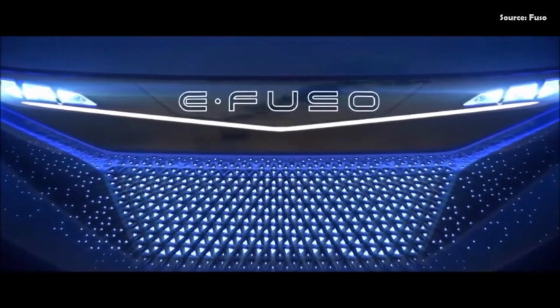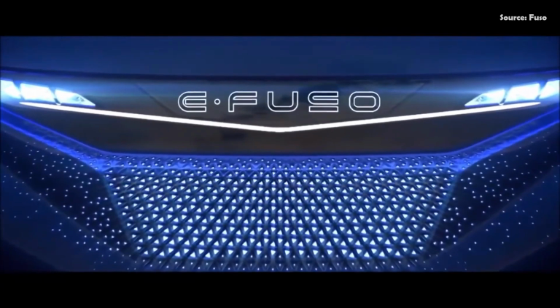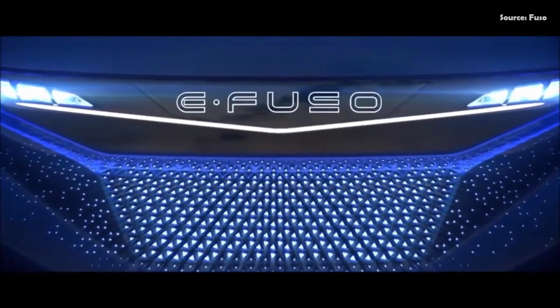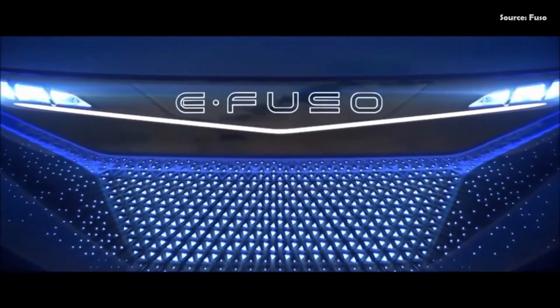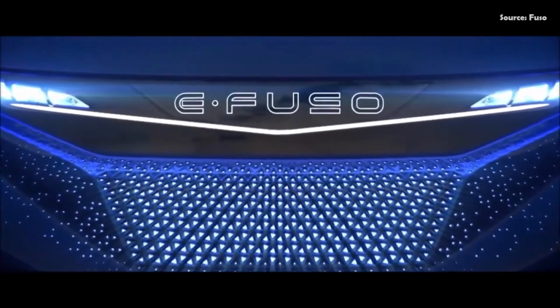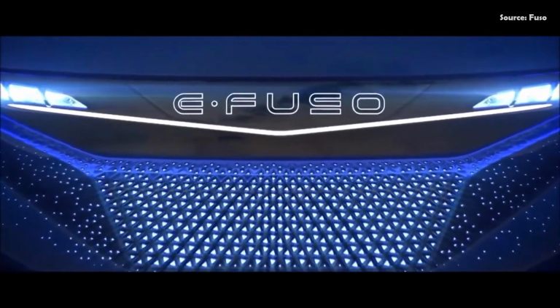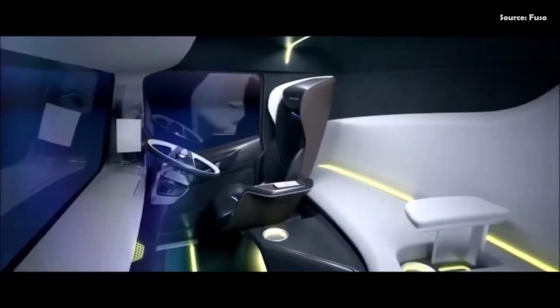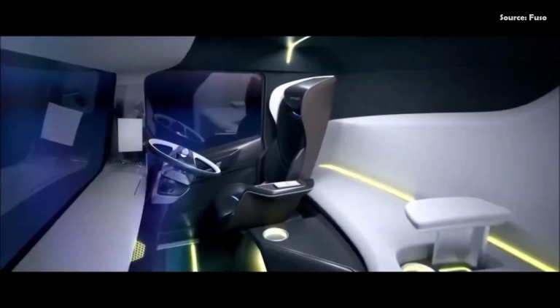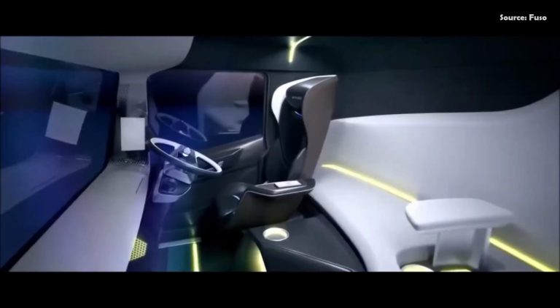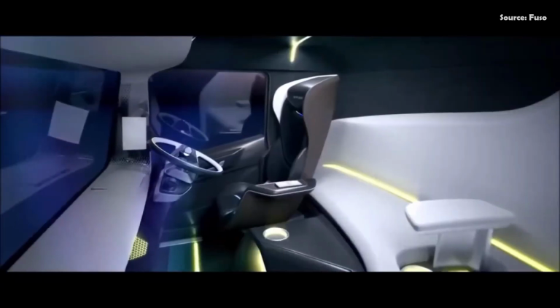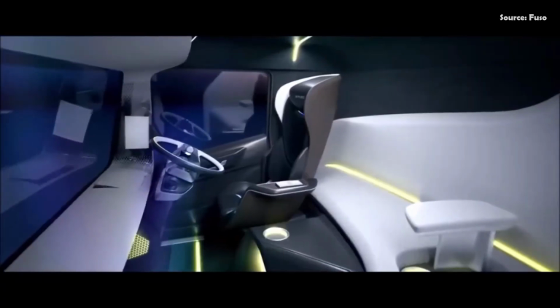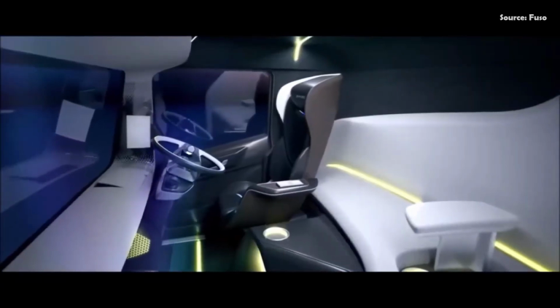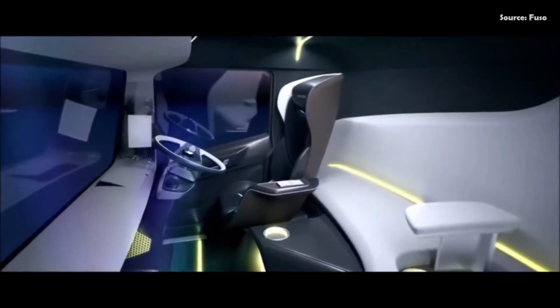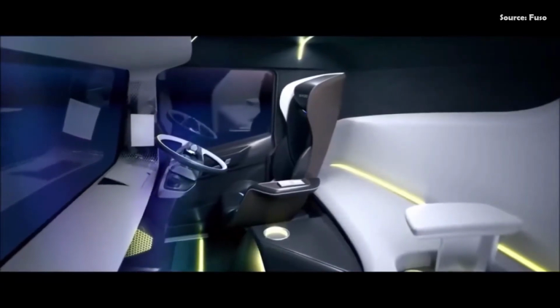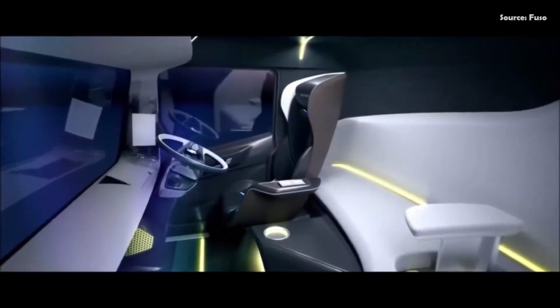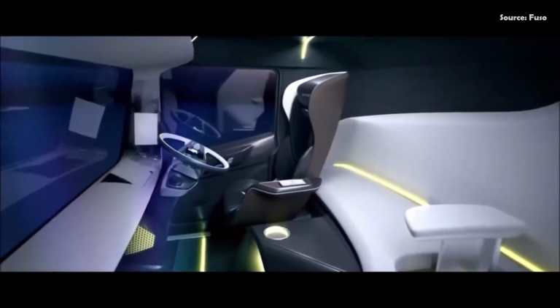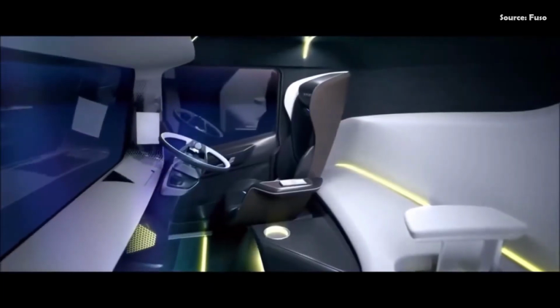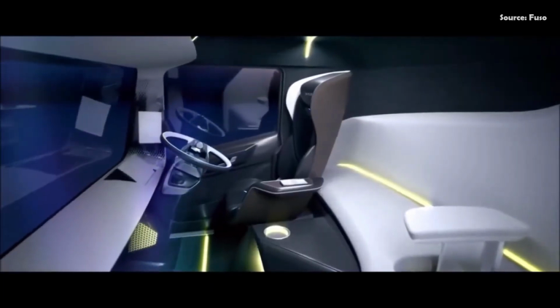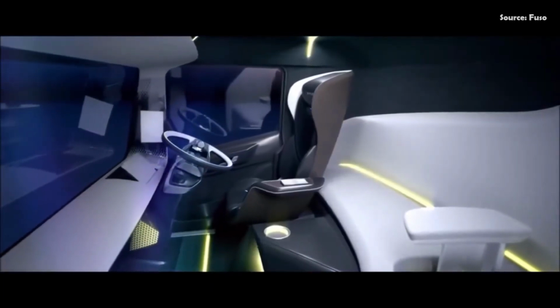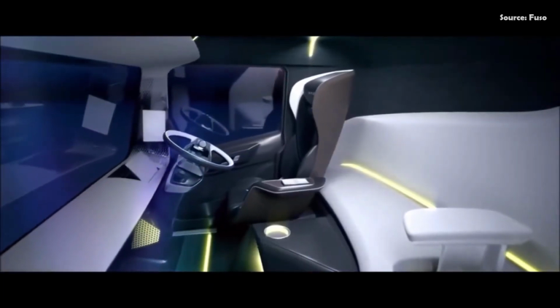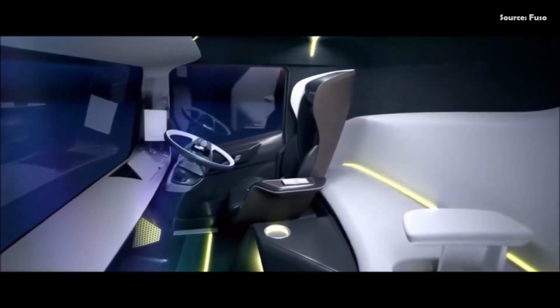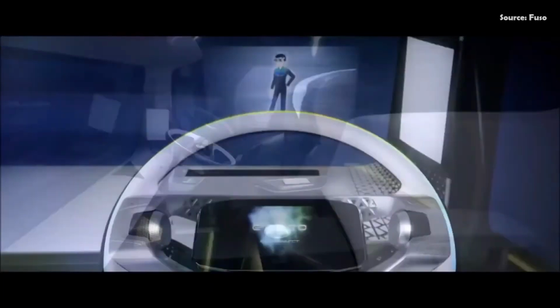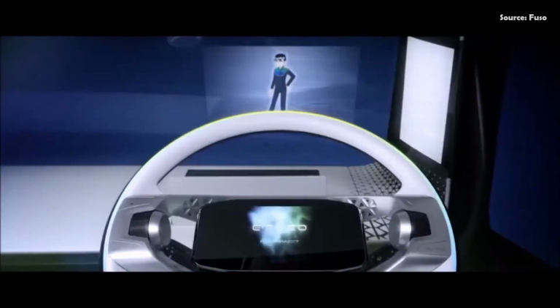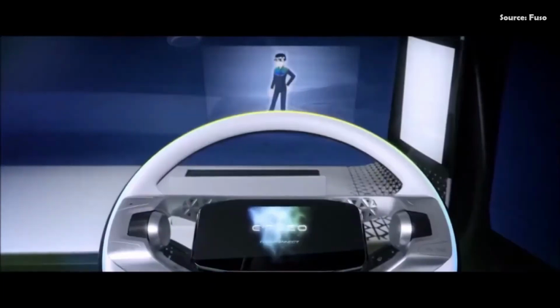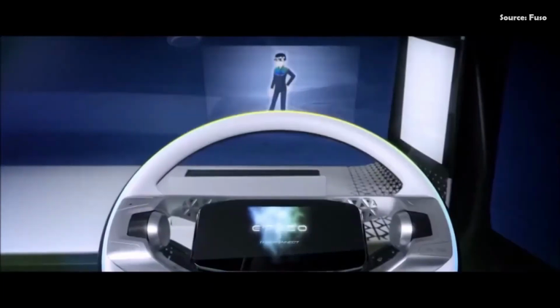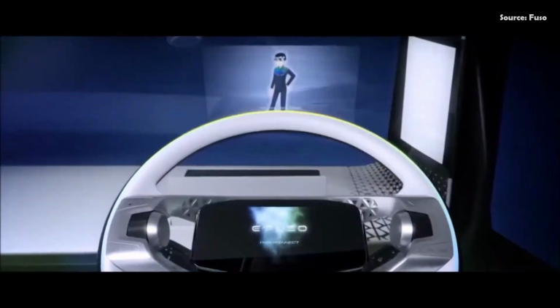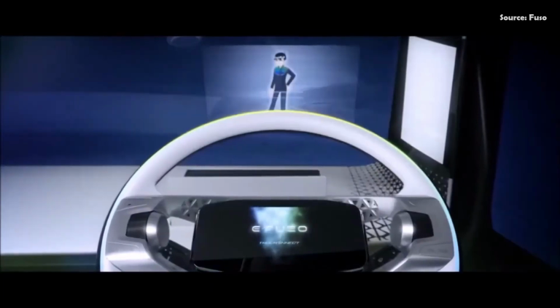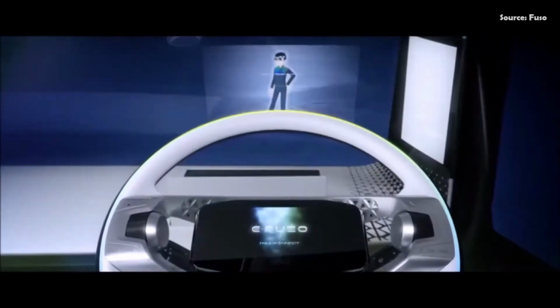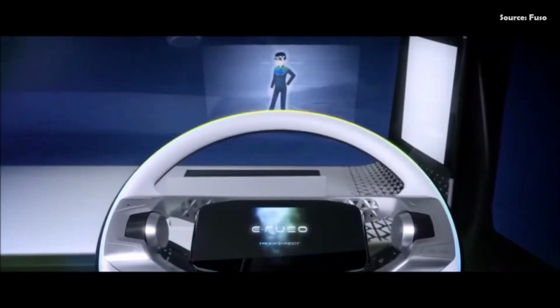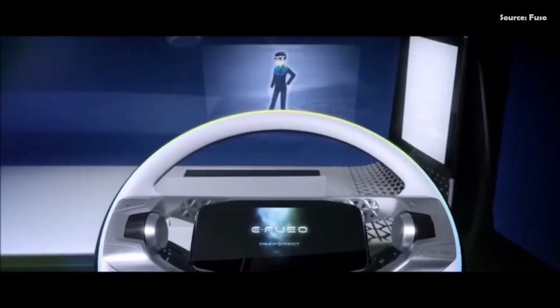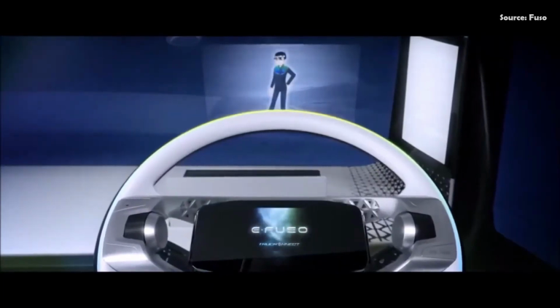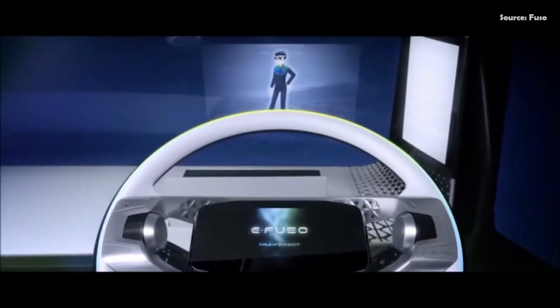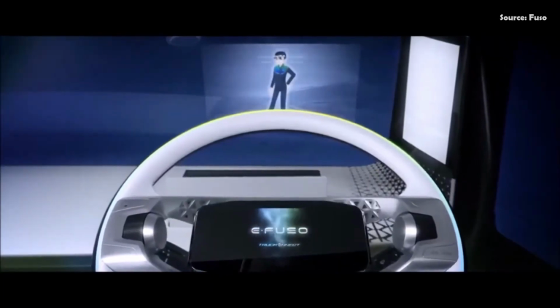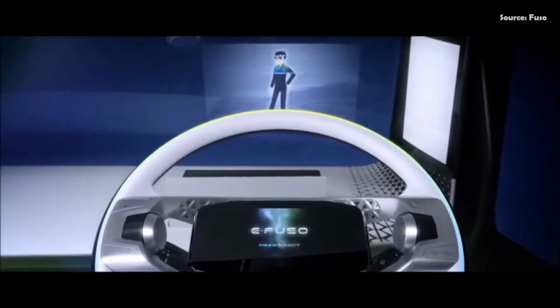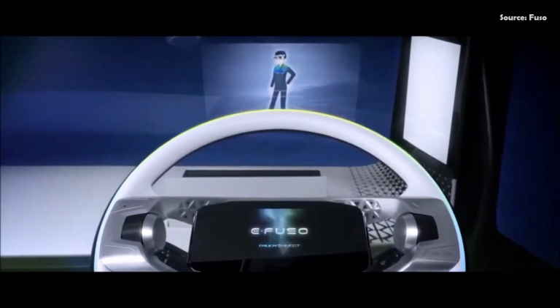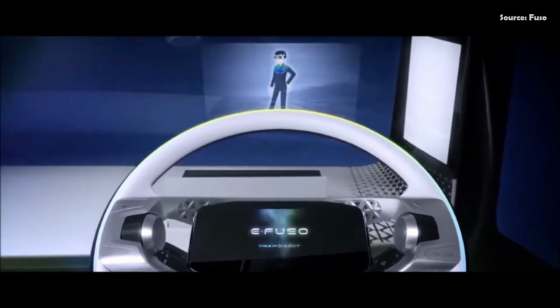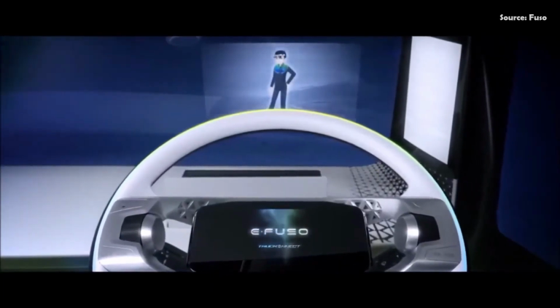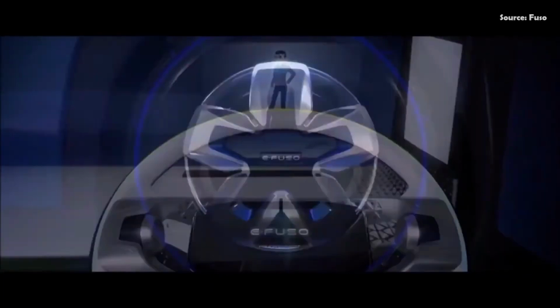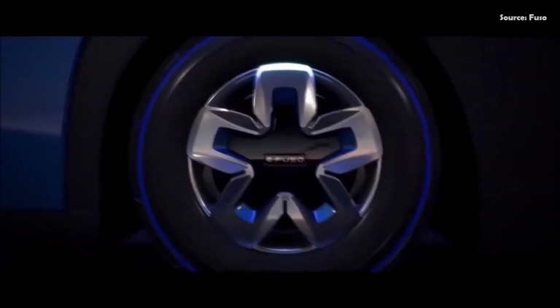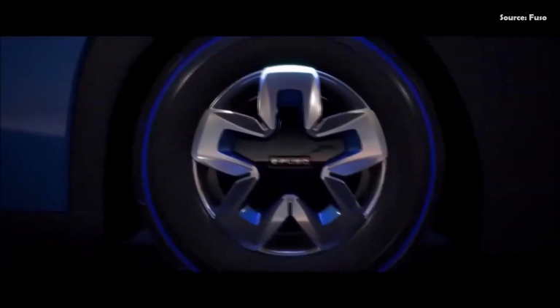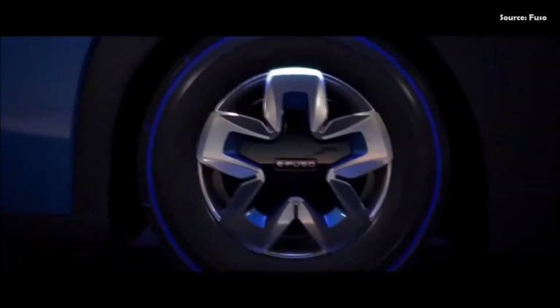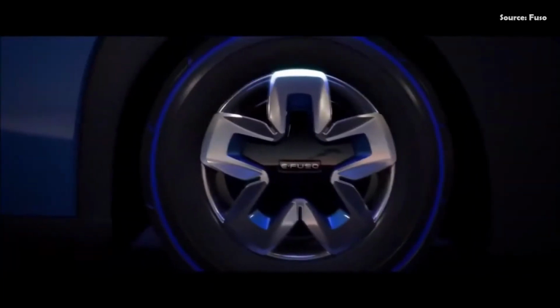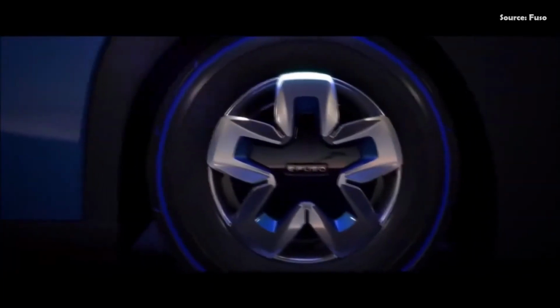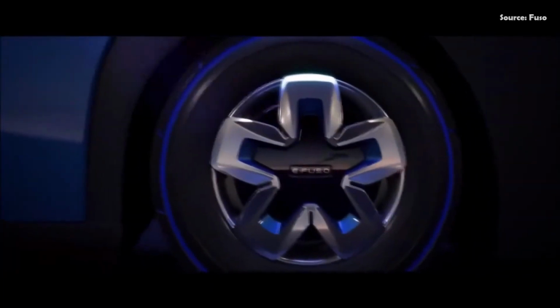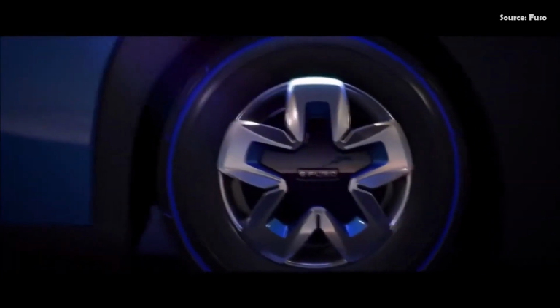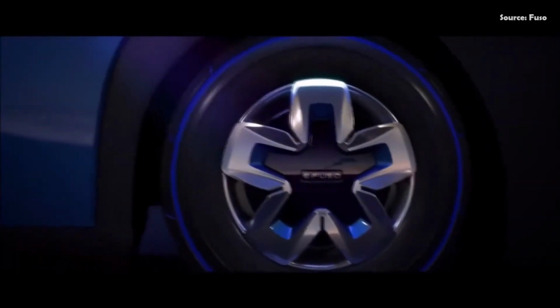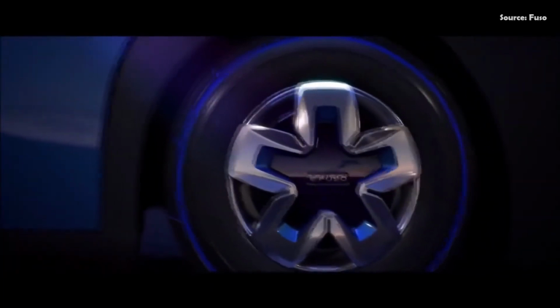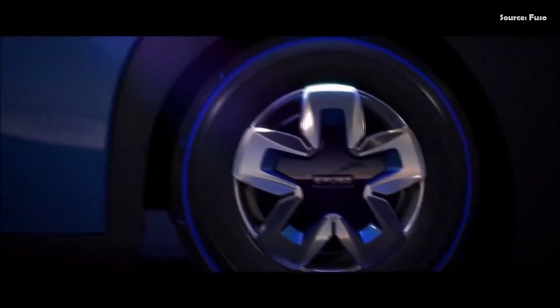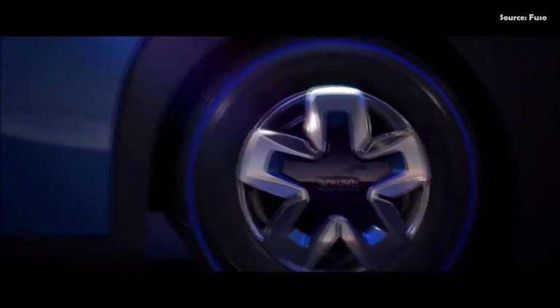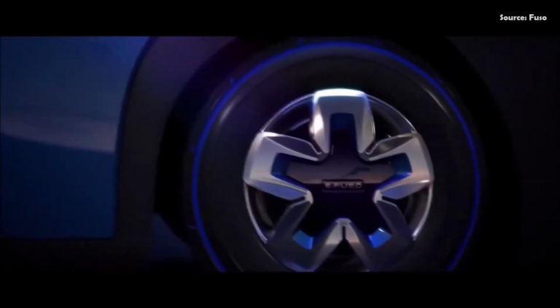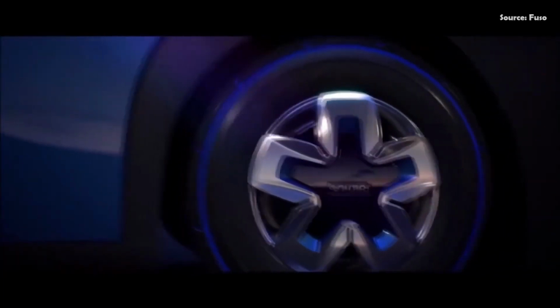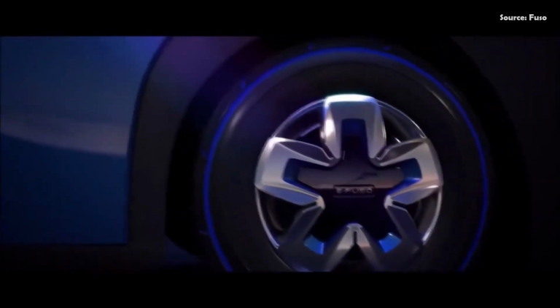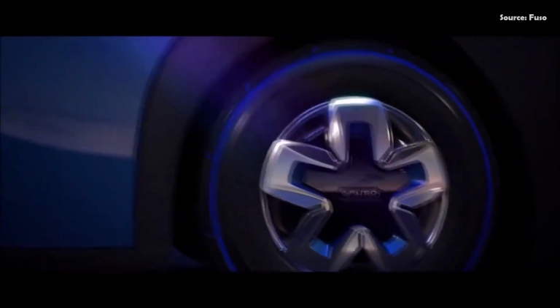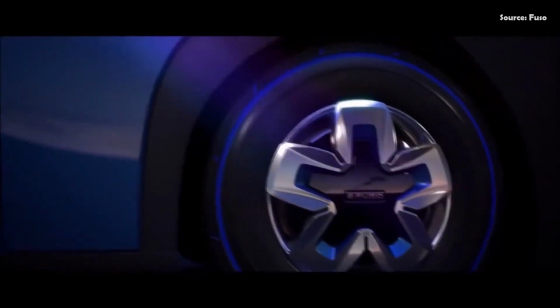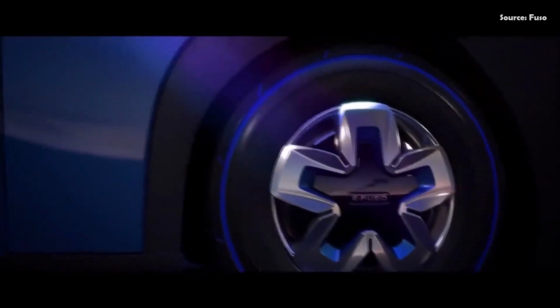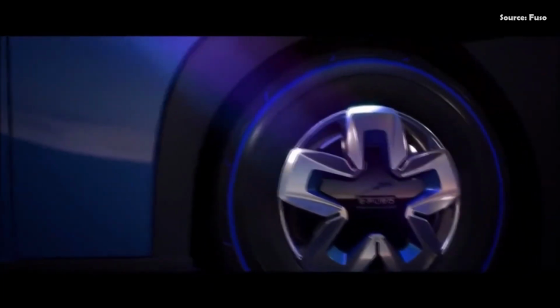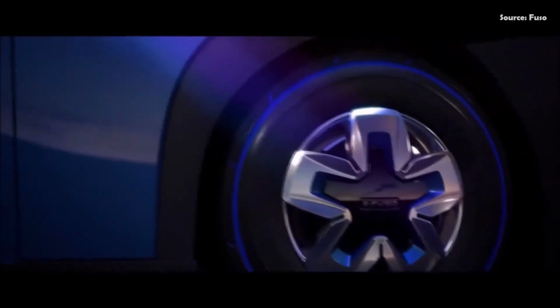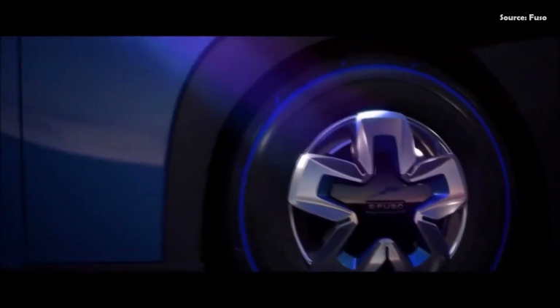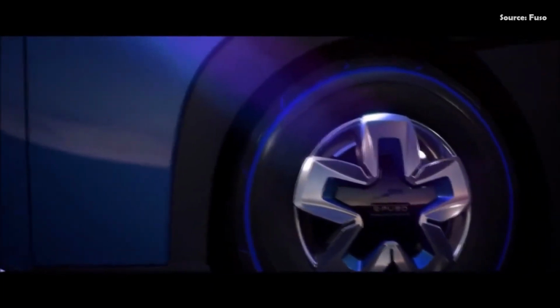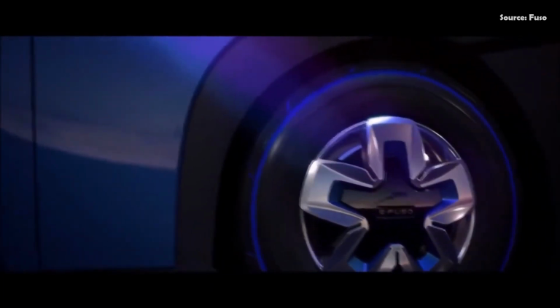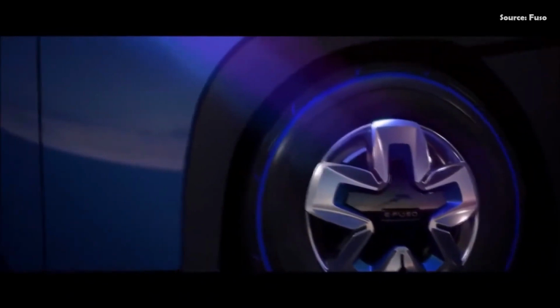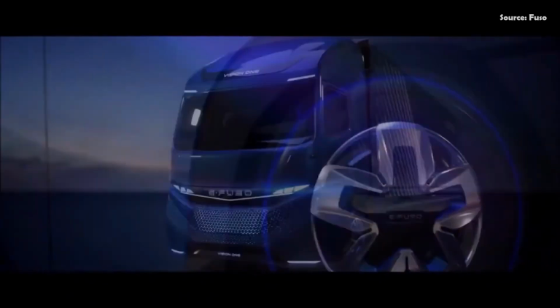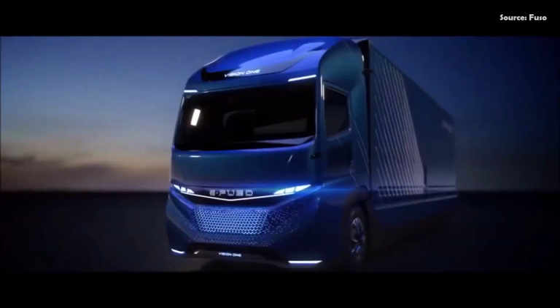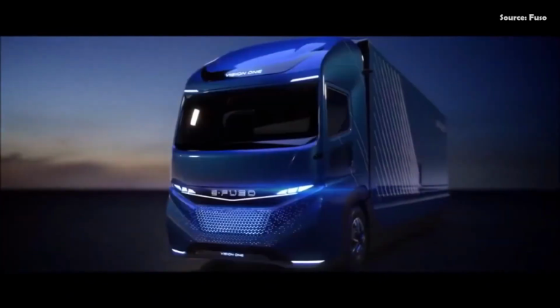Regarding the cost, the E-FUSO Vision 1 is estimated to be worth roughly $175,000.